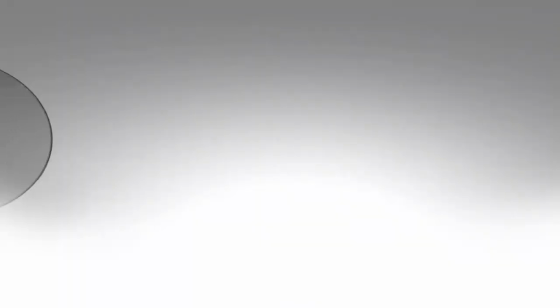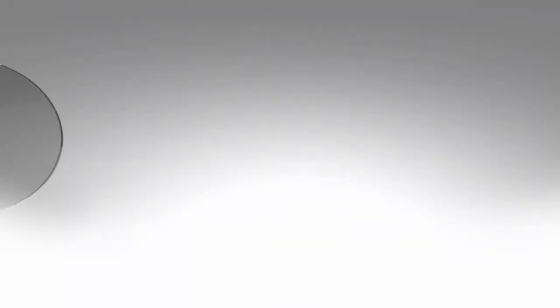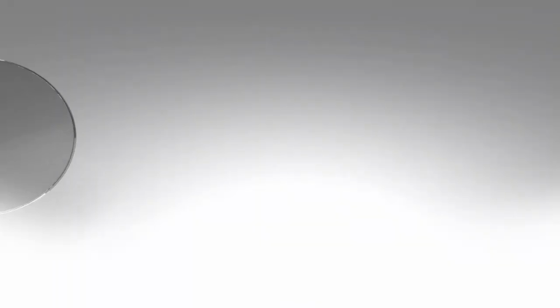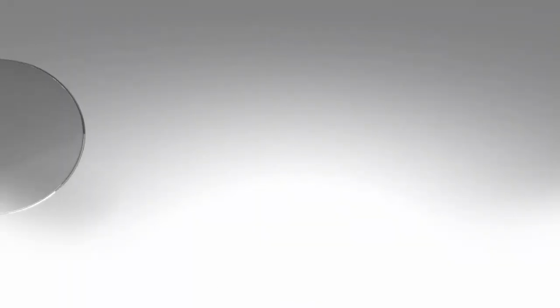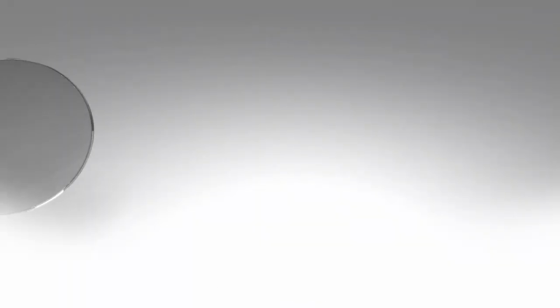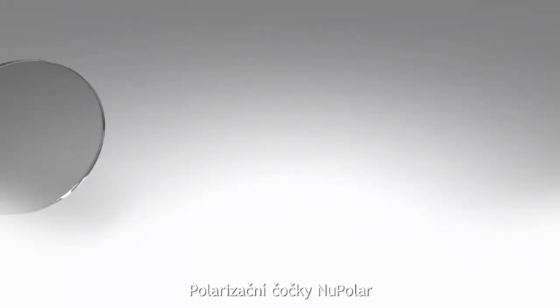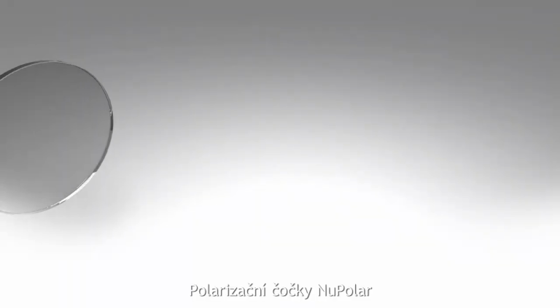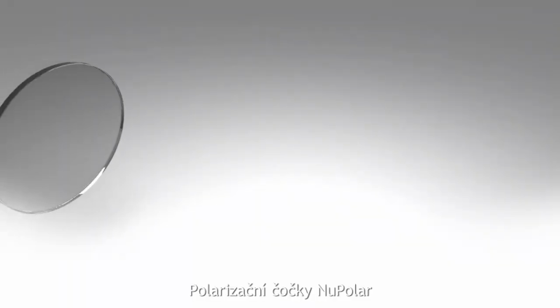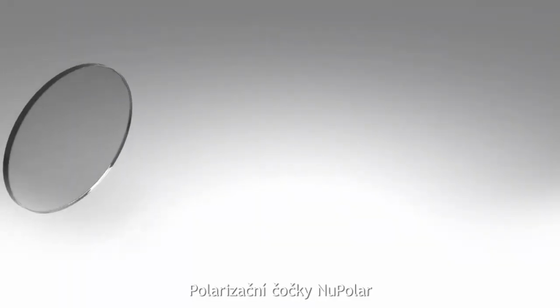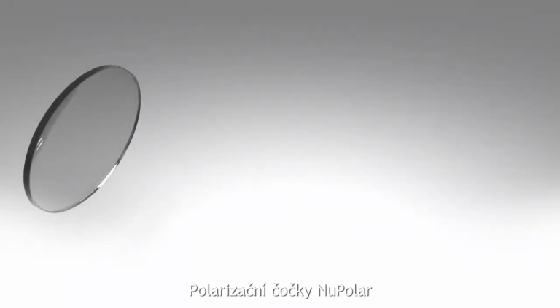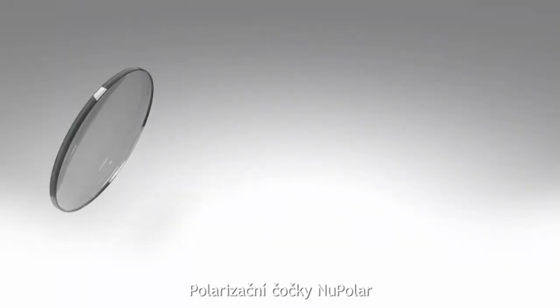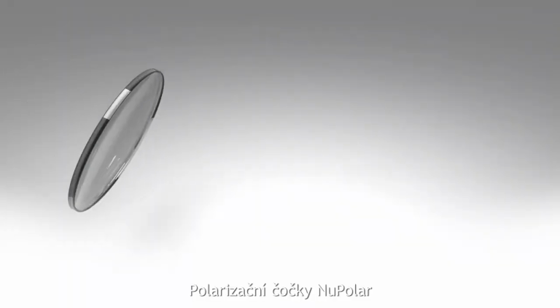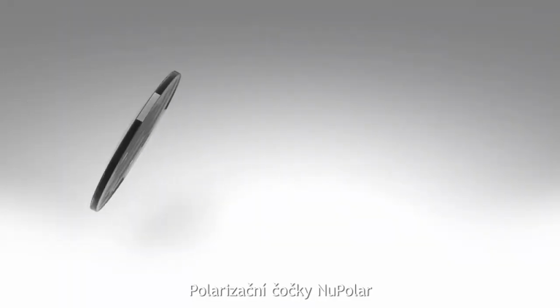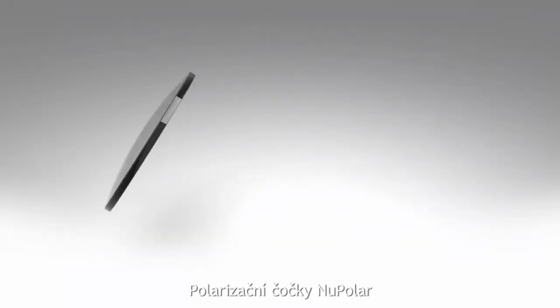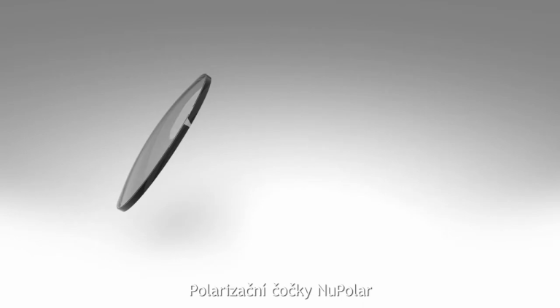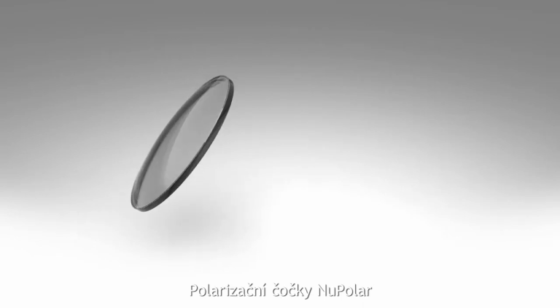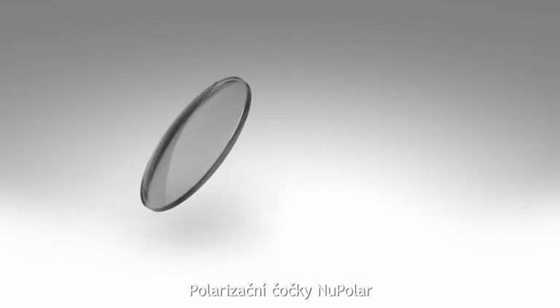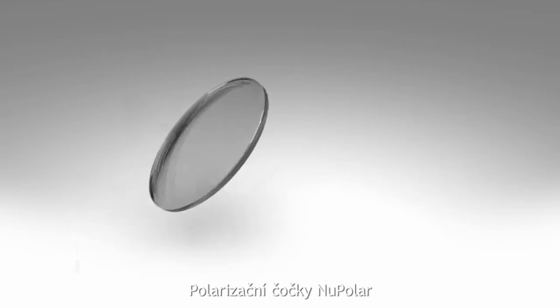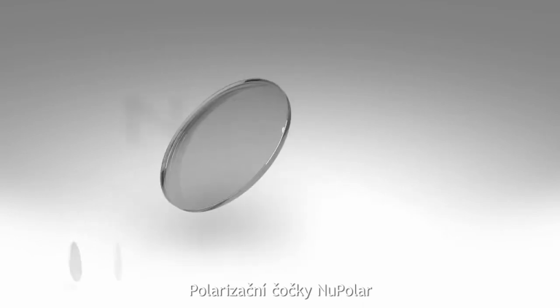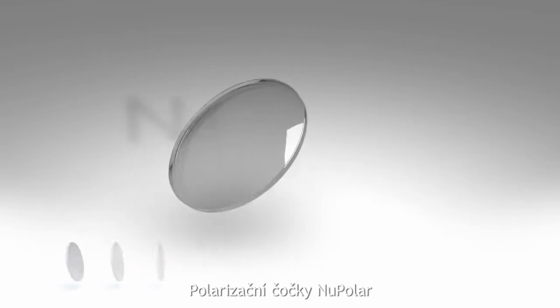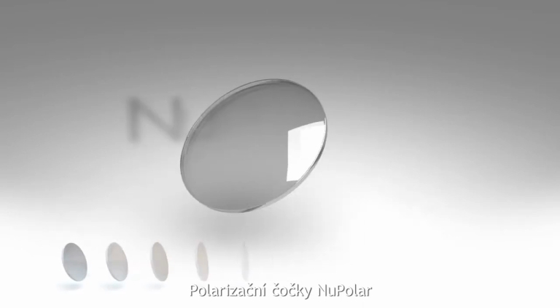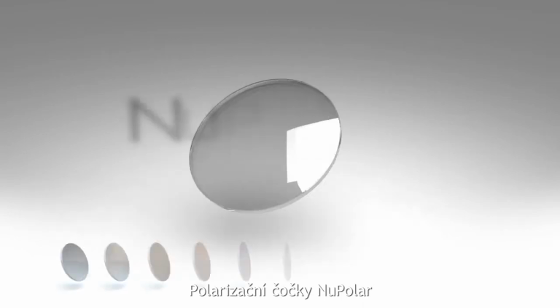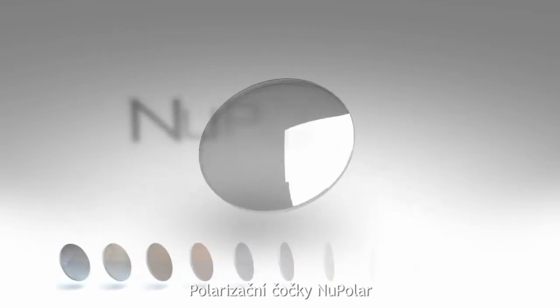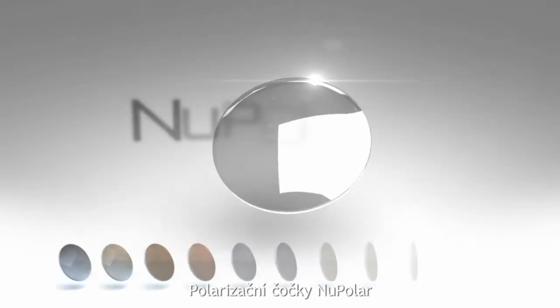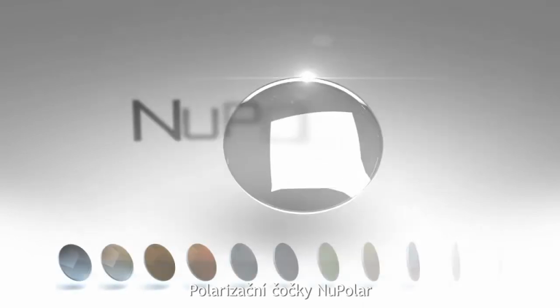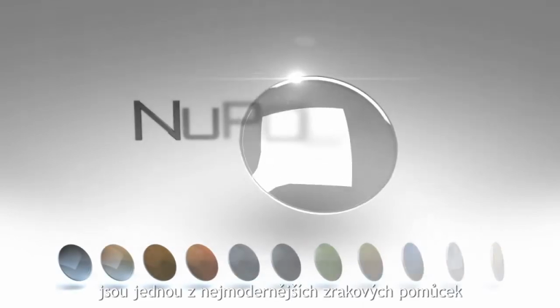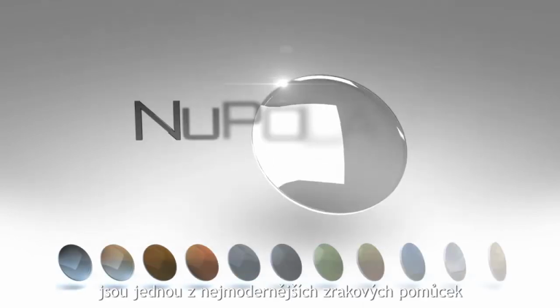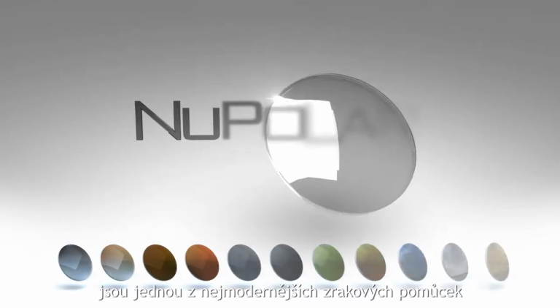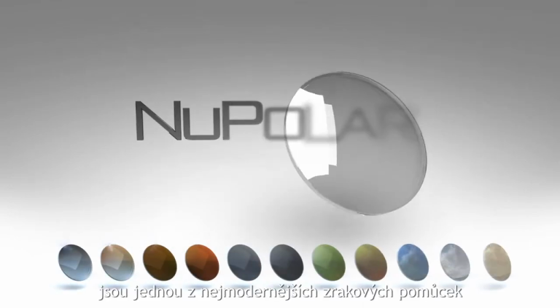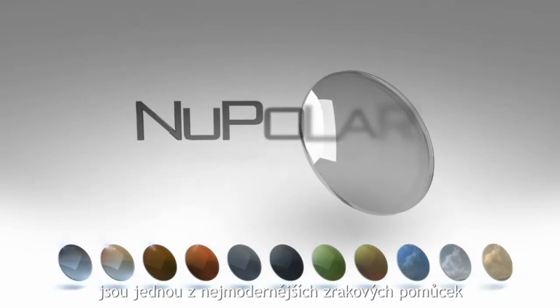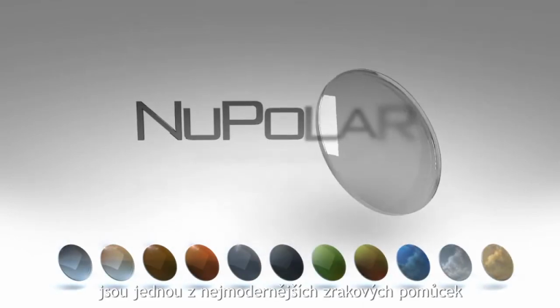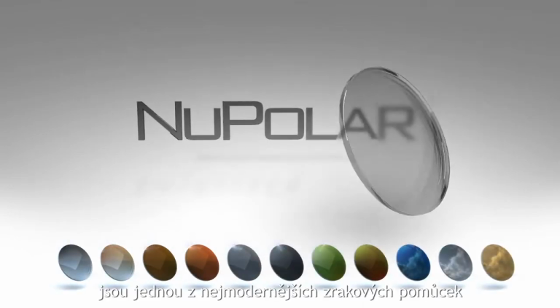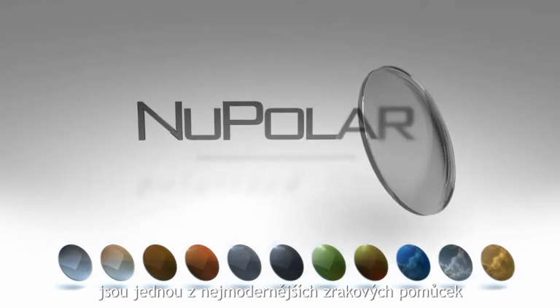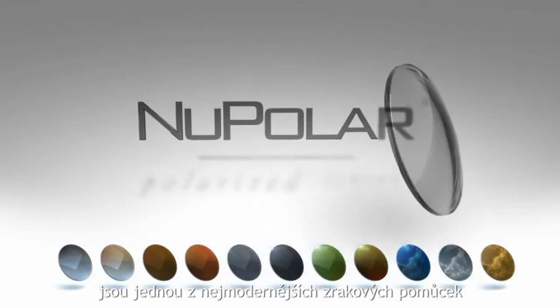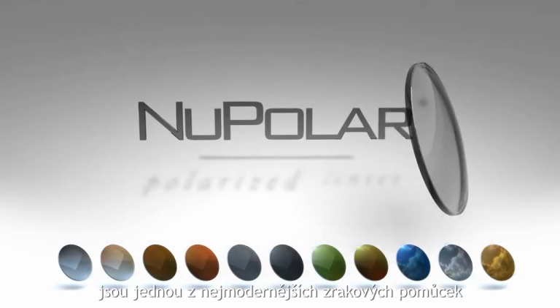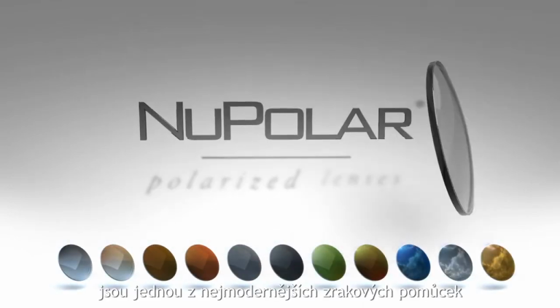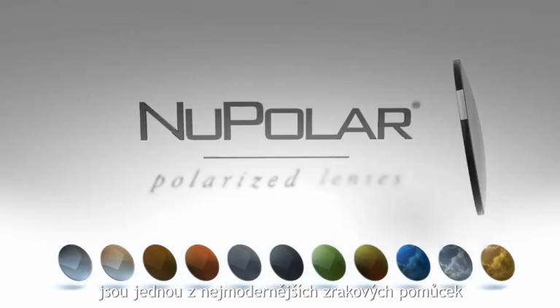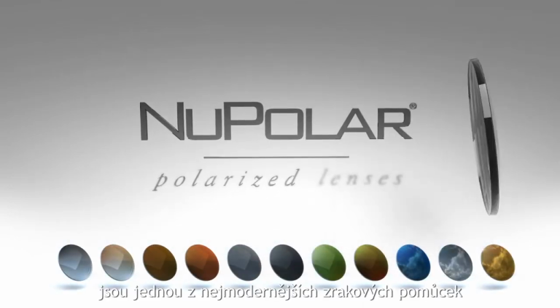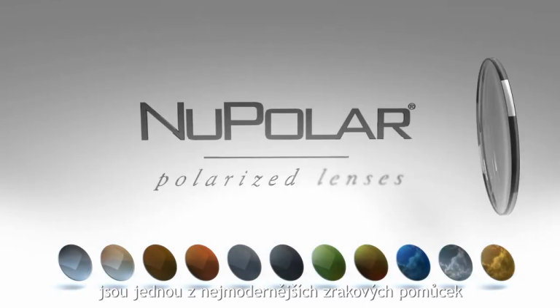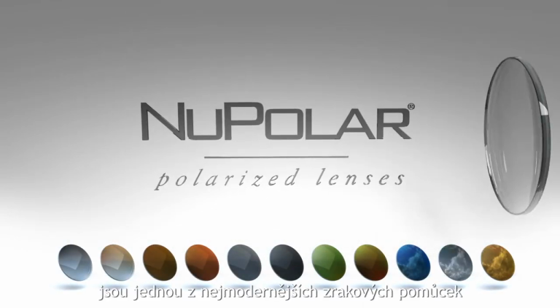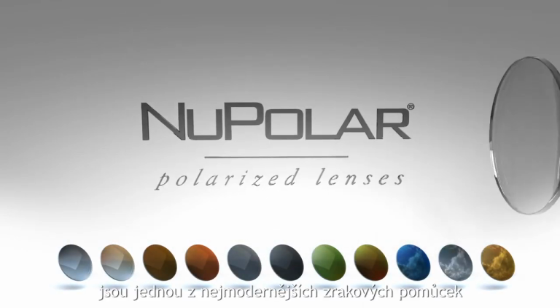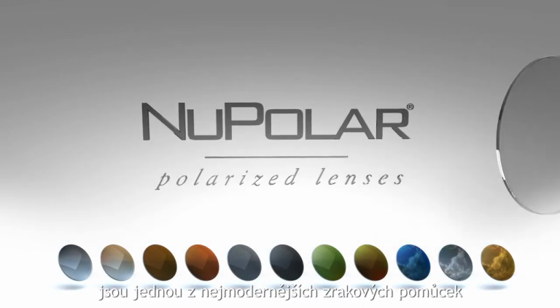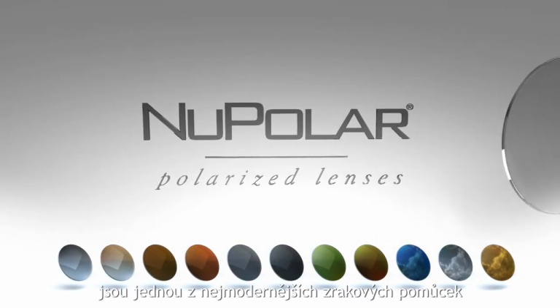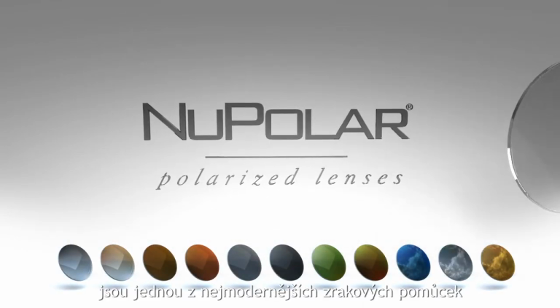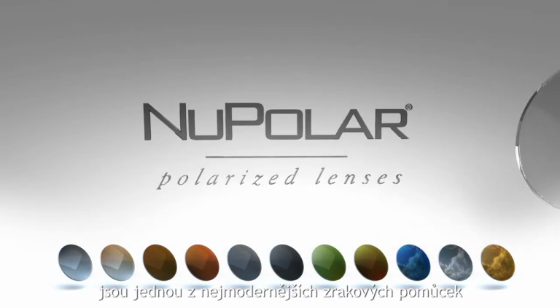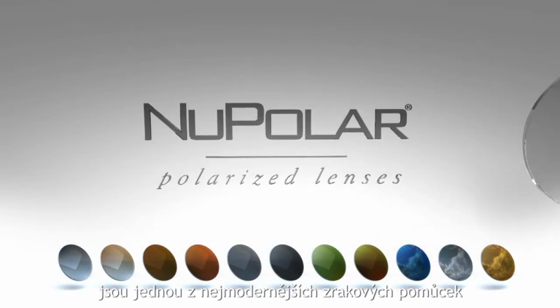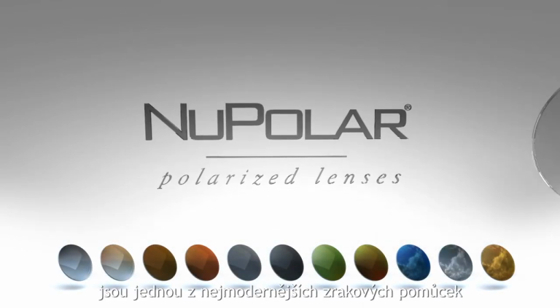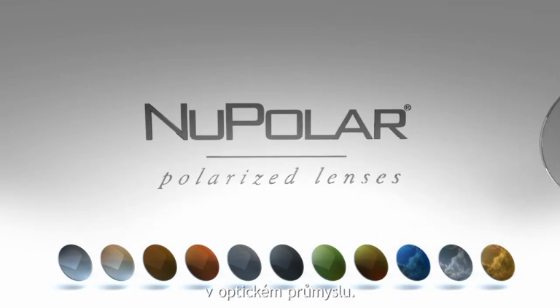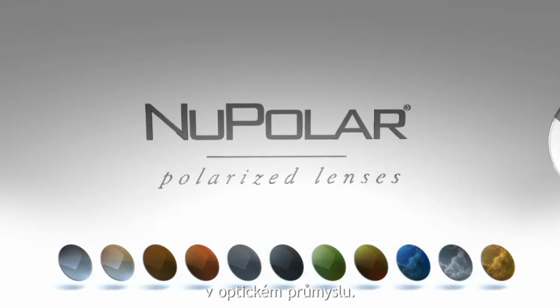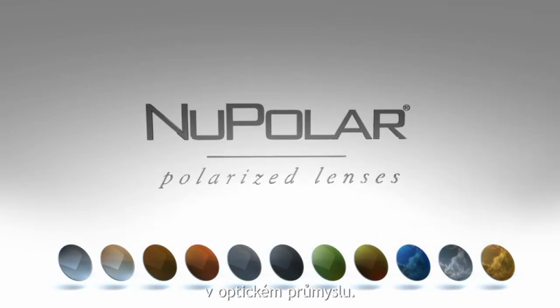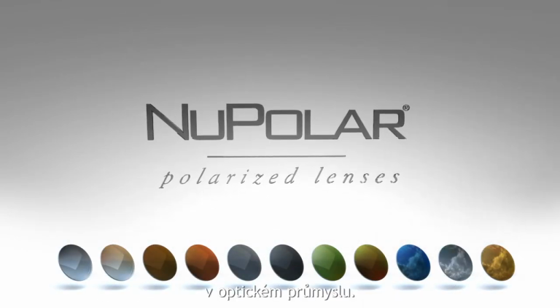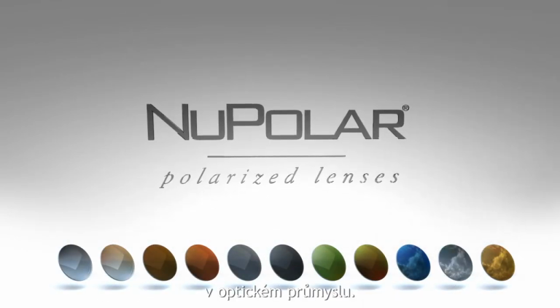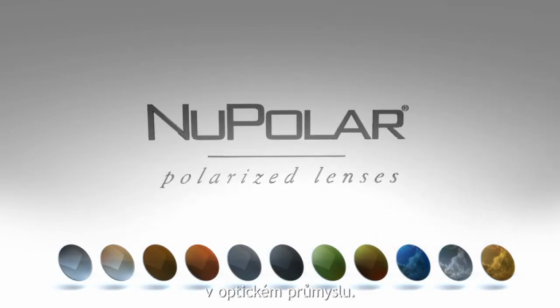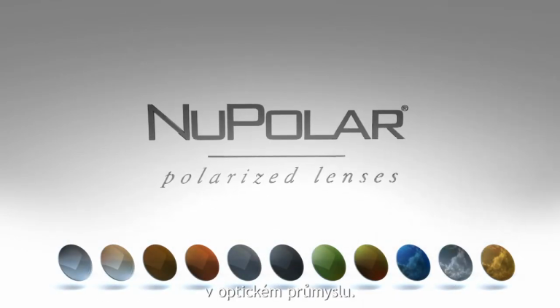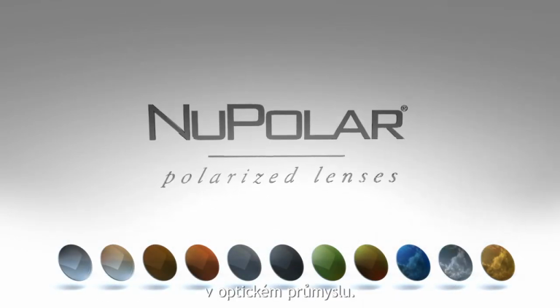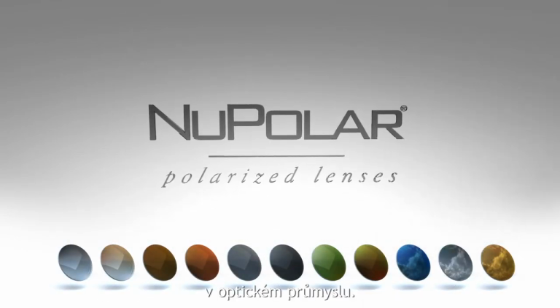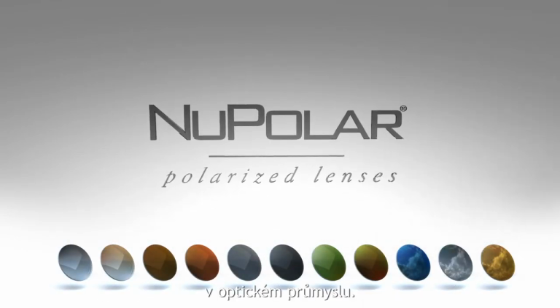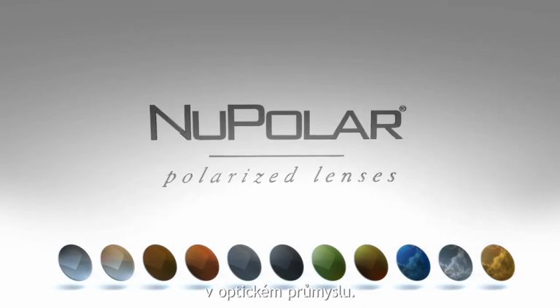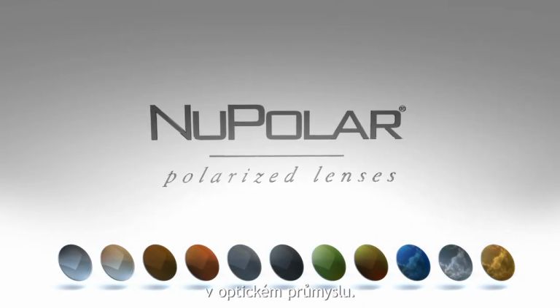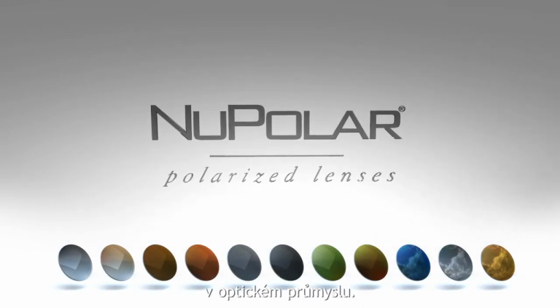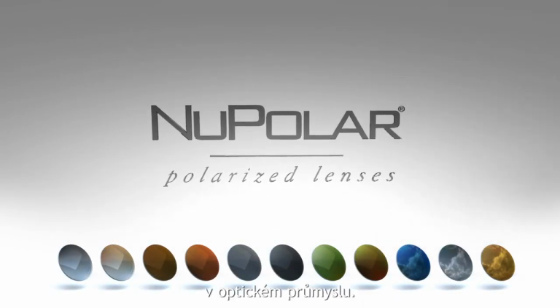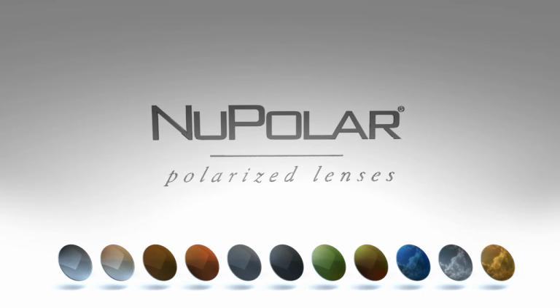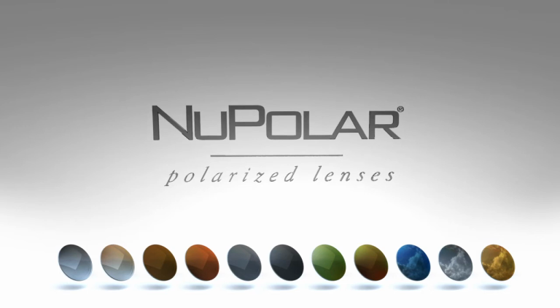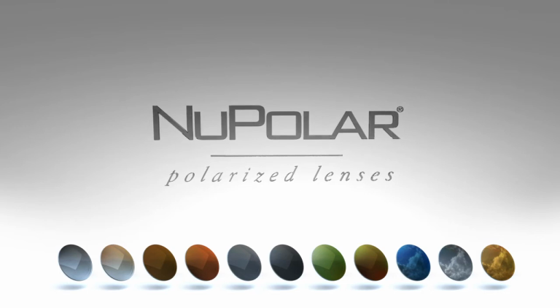New polar ophthalmic polarized lenses are one of the most advanced visual devices in the optical industry.